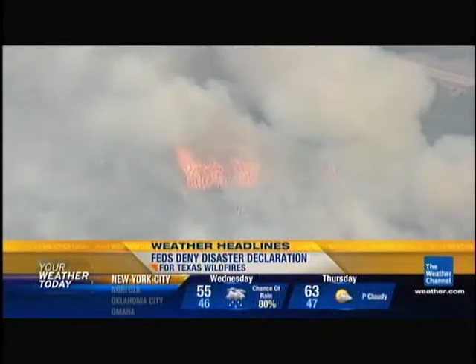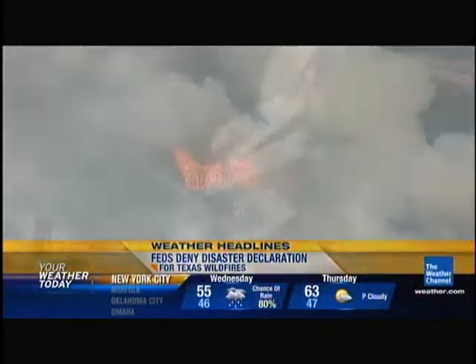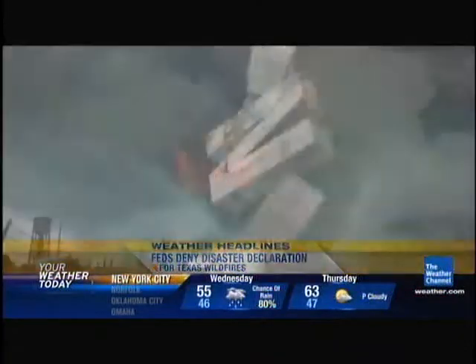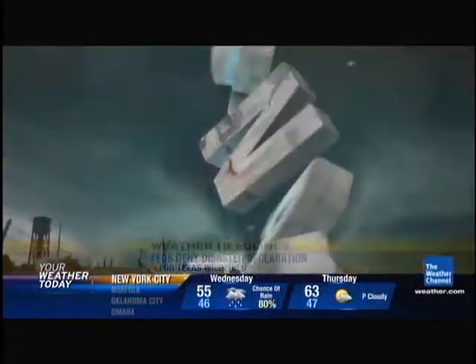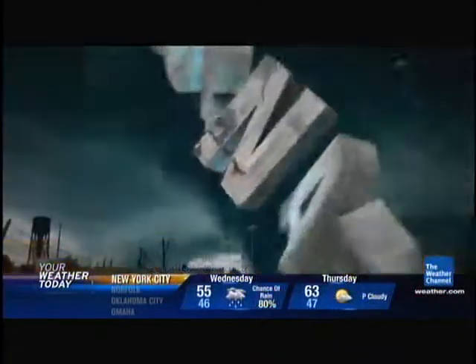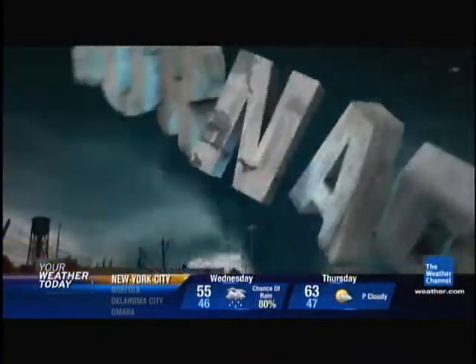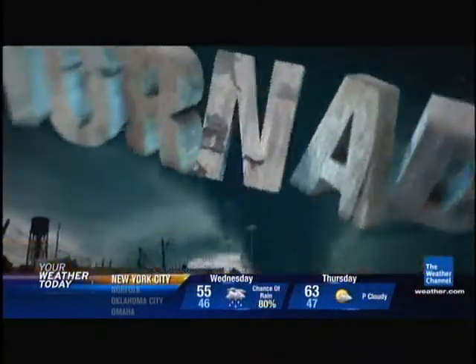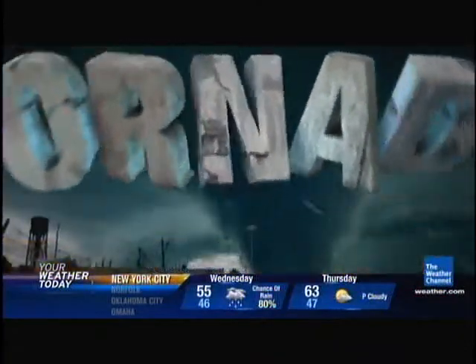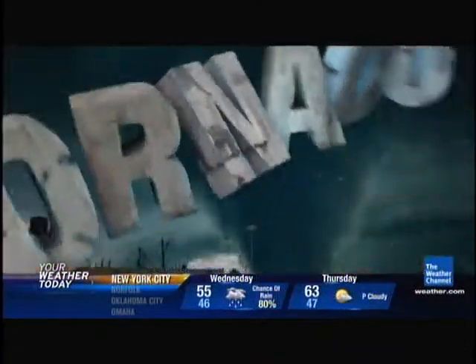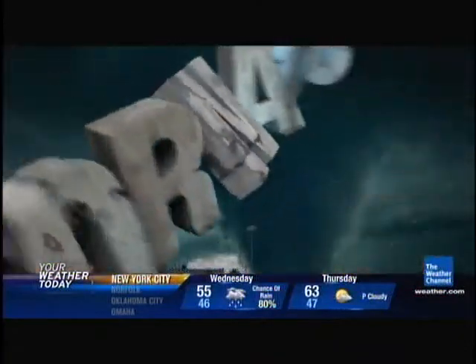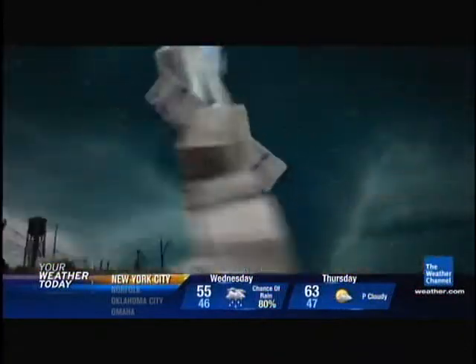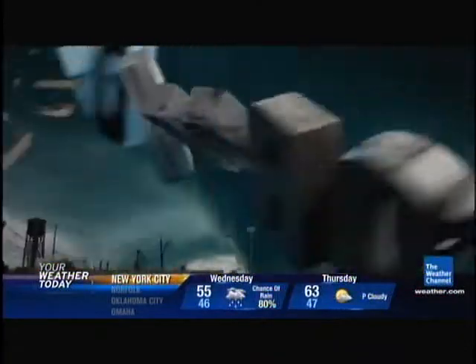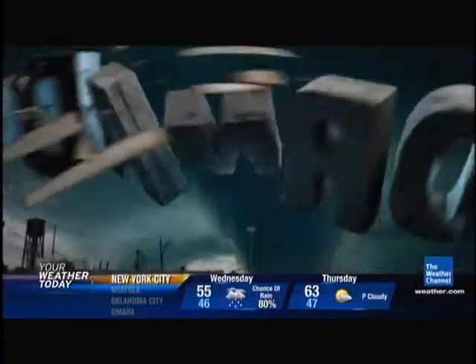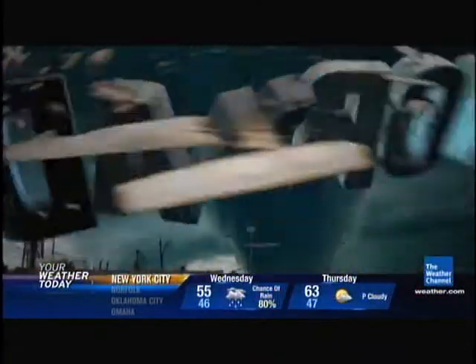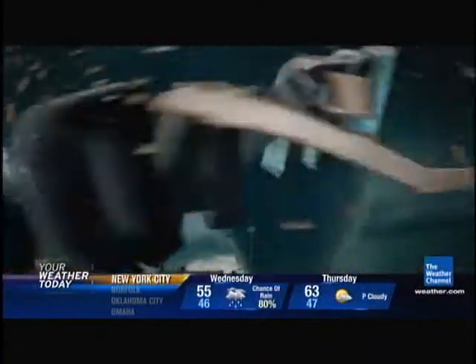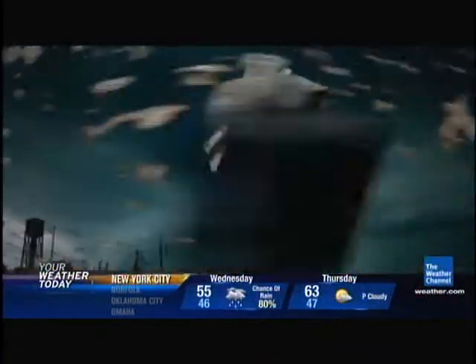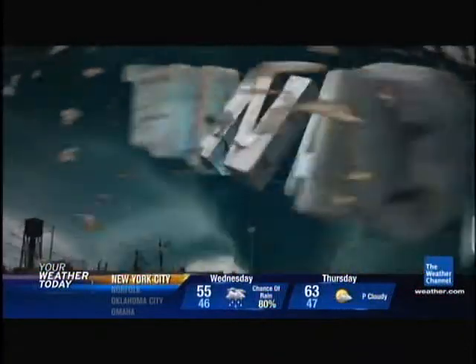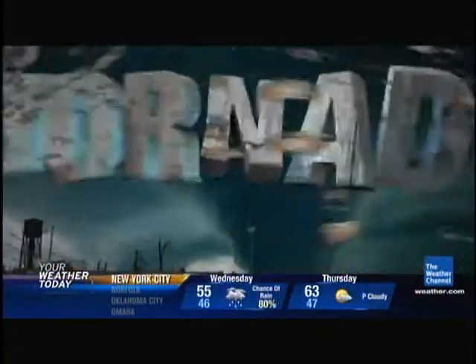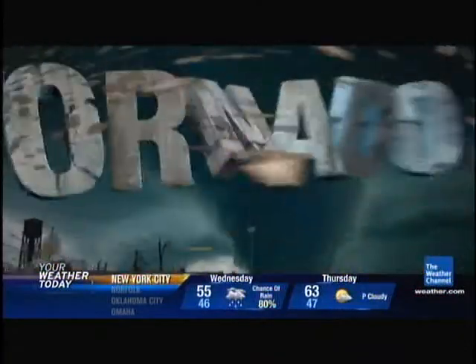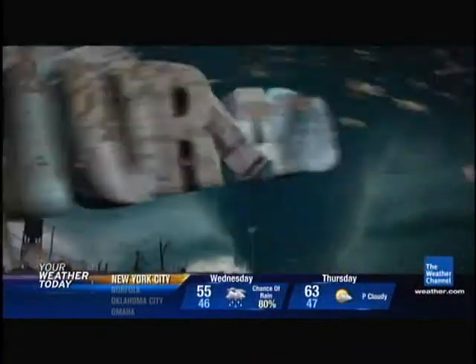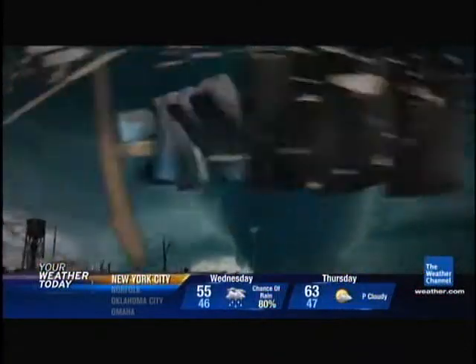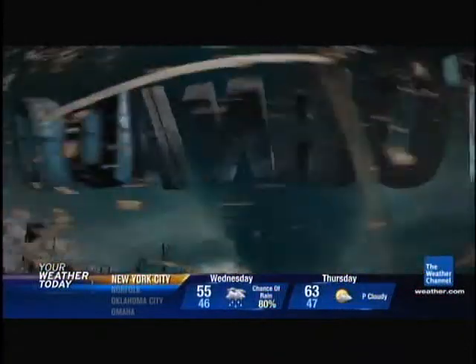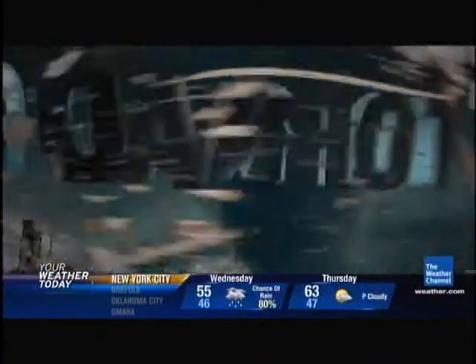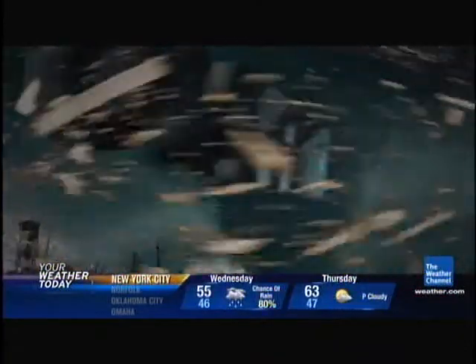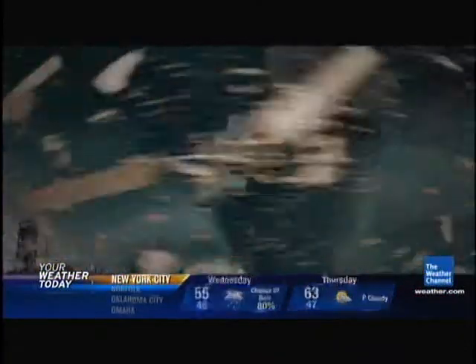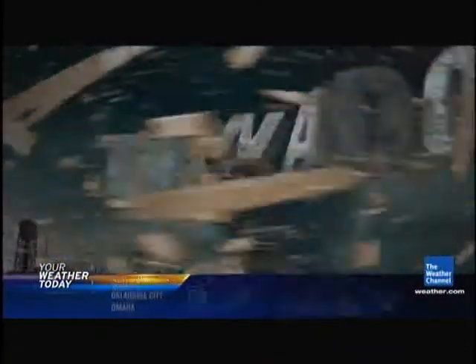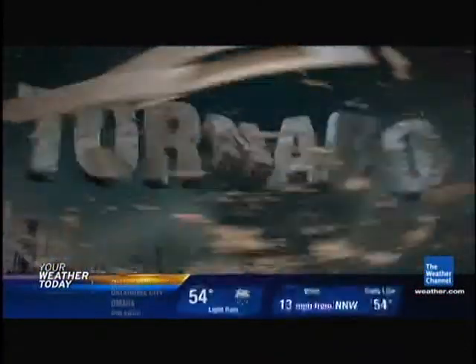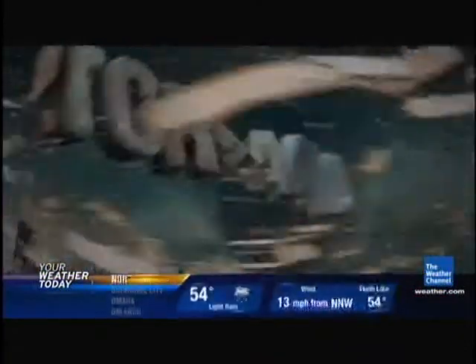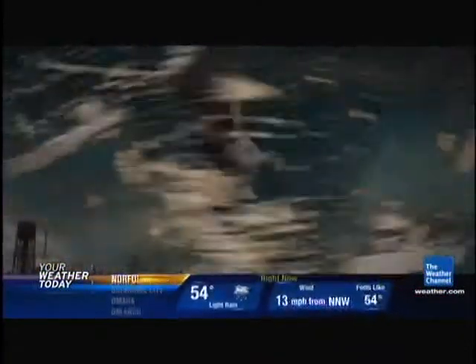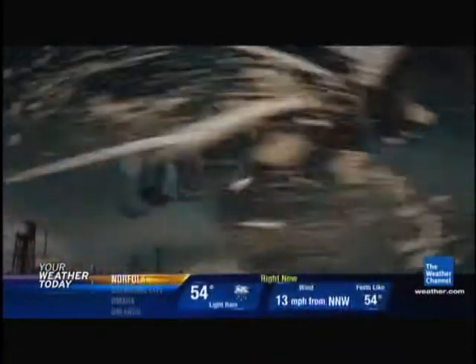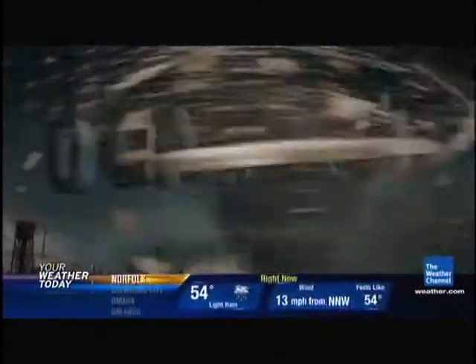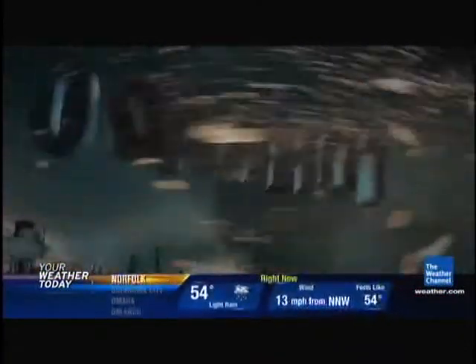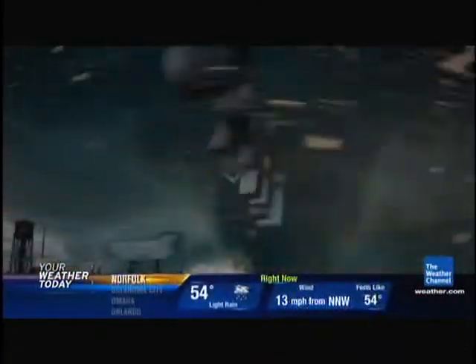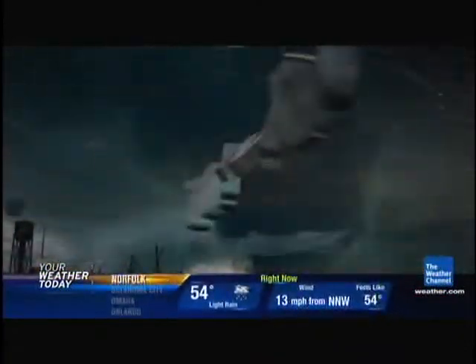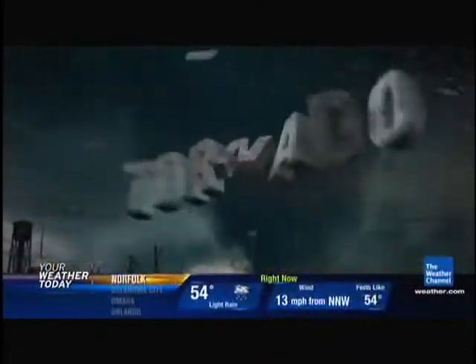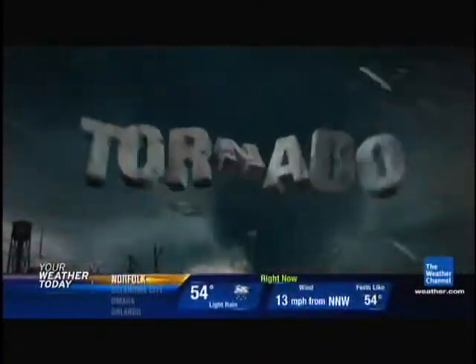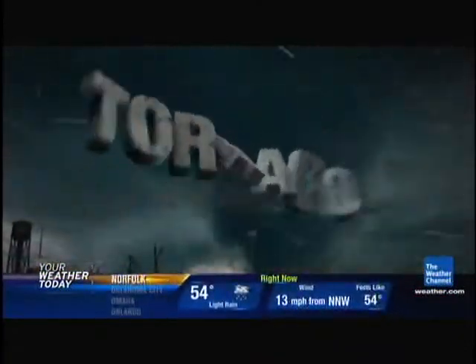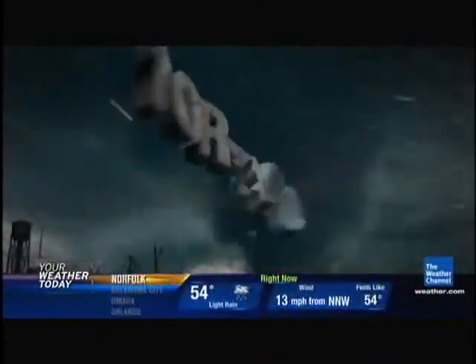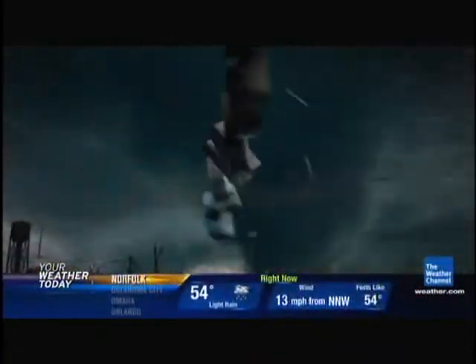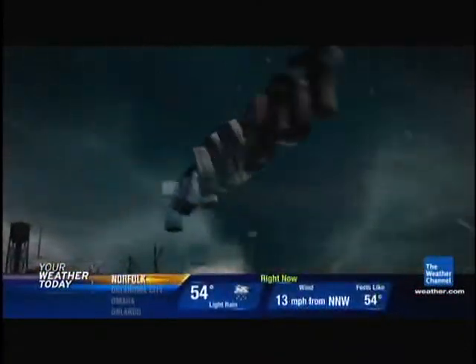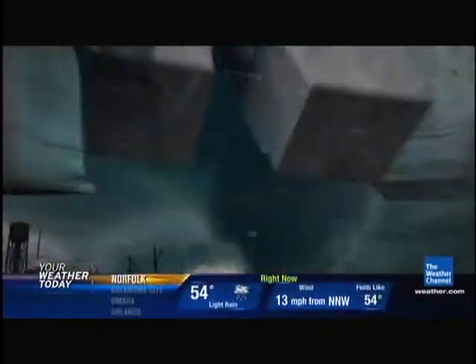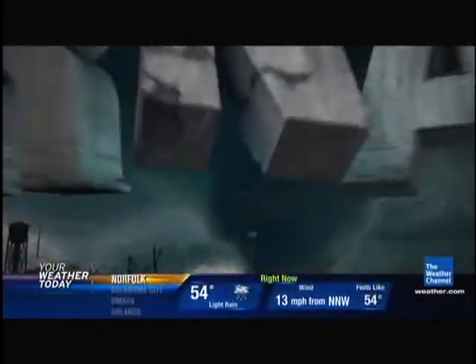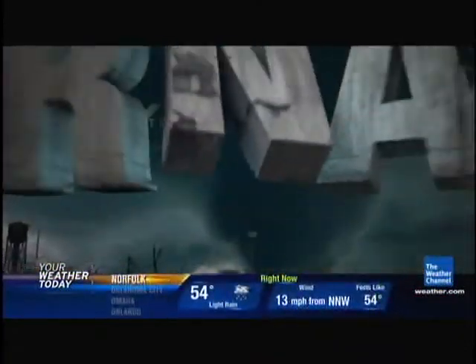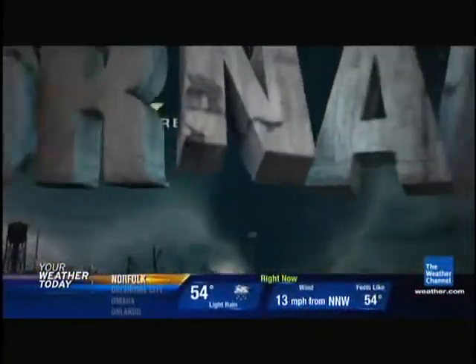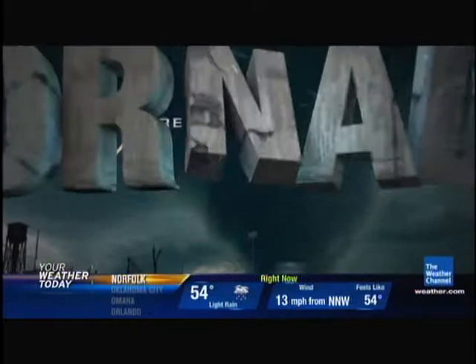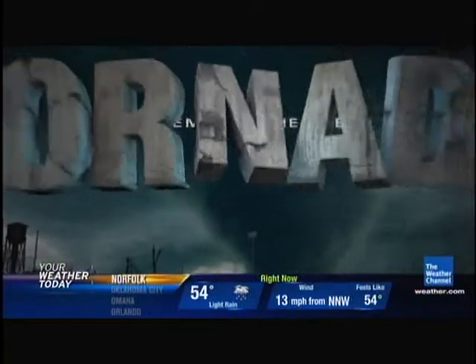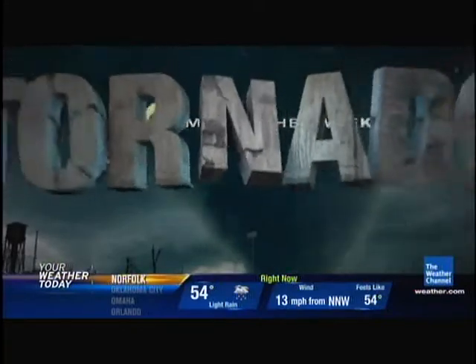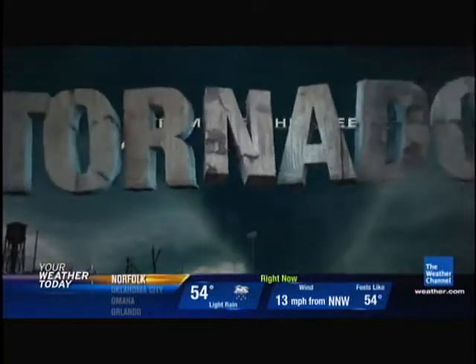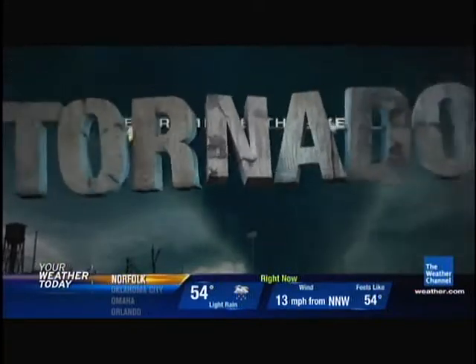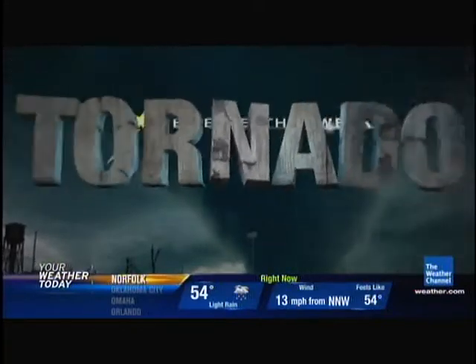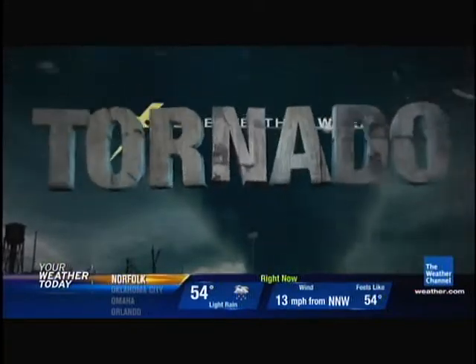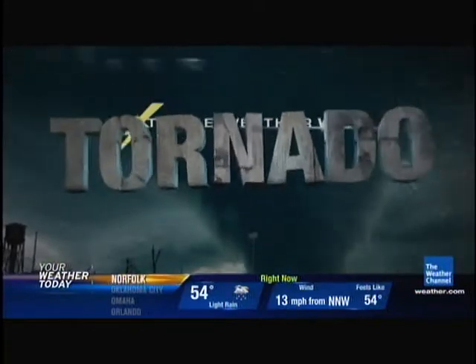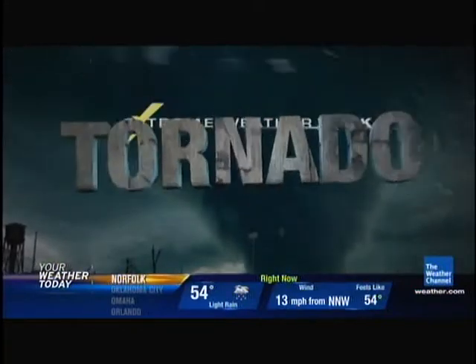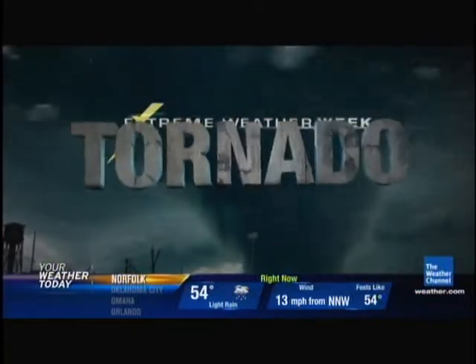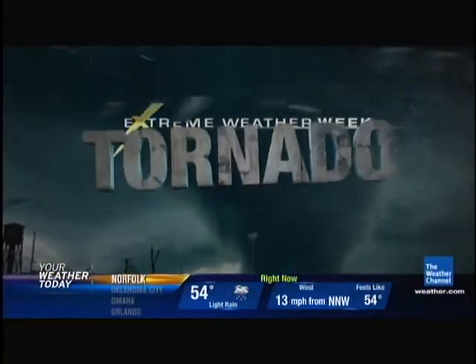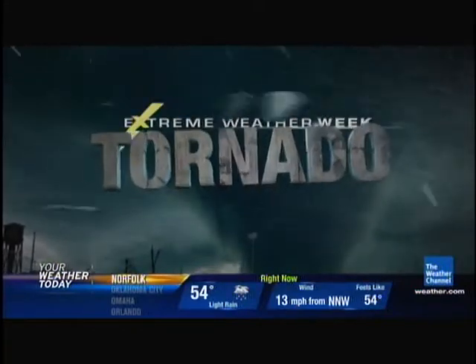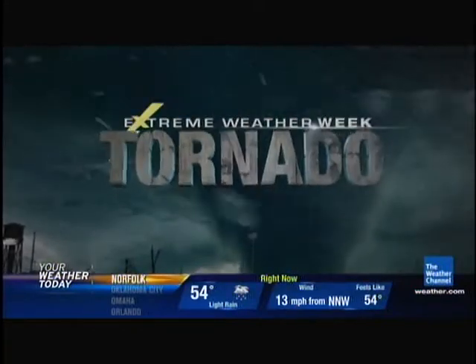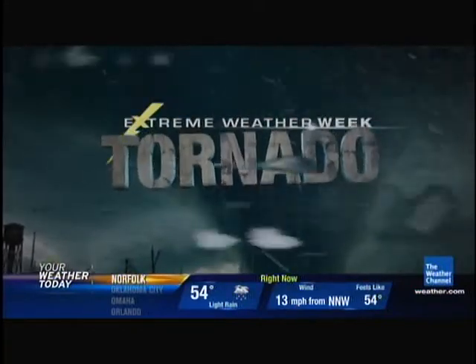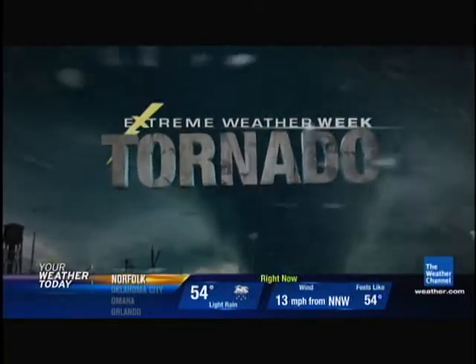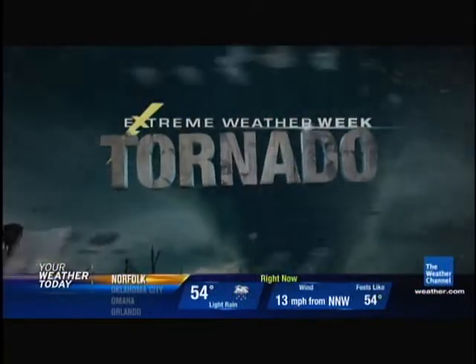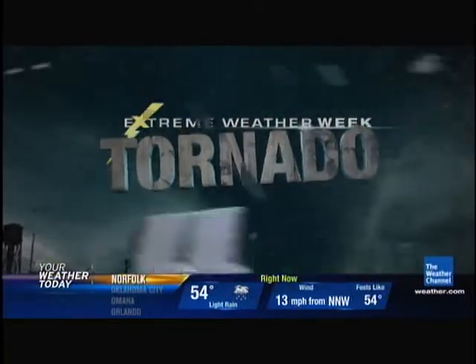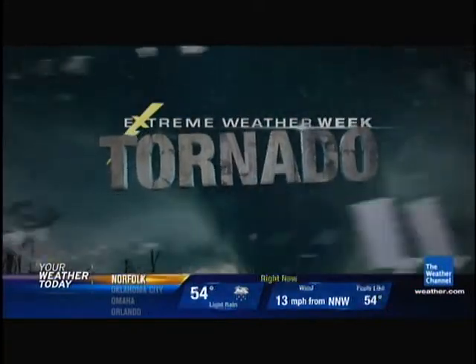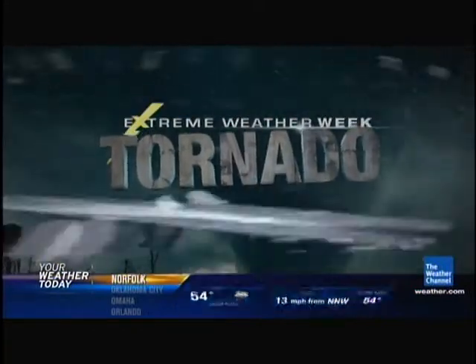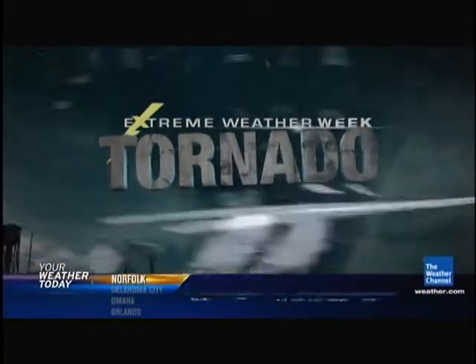Well, all this week it is Tornado Week here on the Weather Channel. Each day will bring you unique looks at the raw power of twisters and what they do.